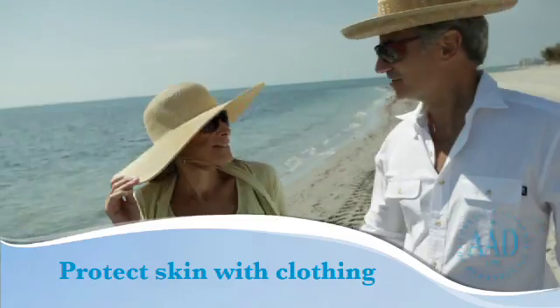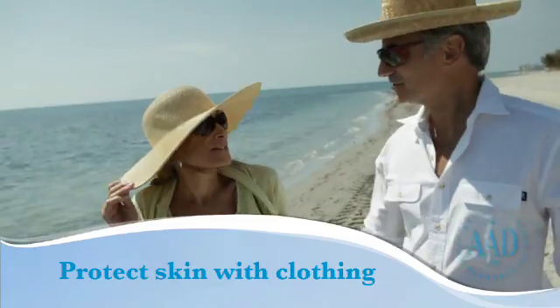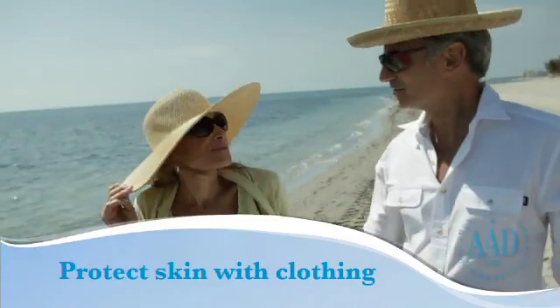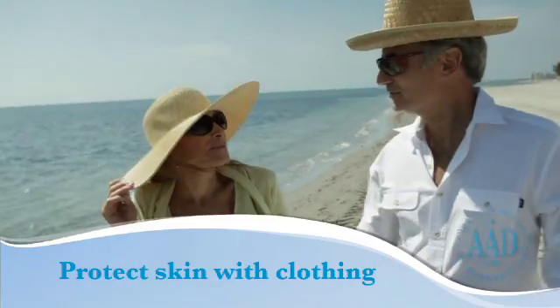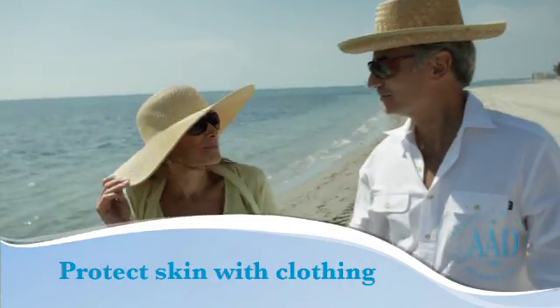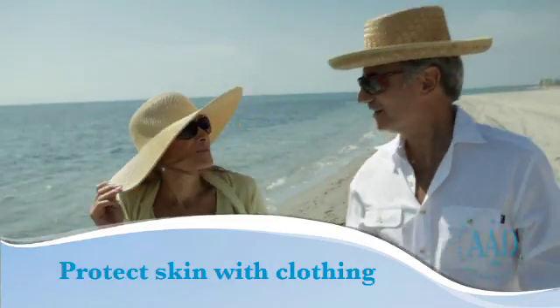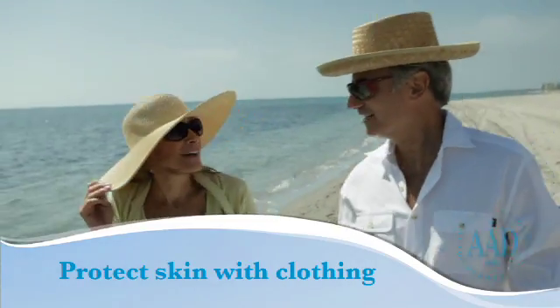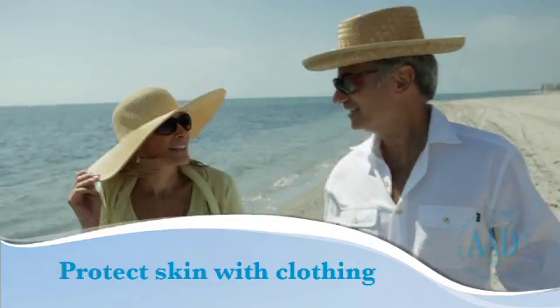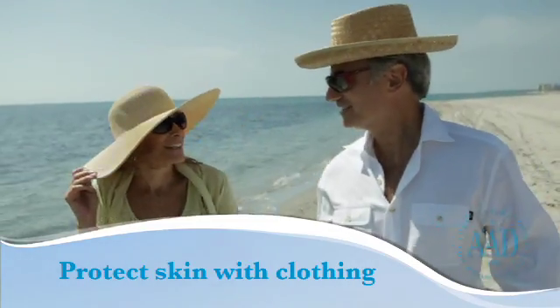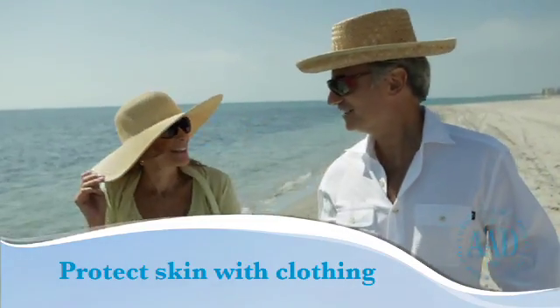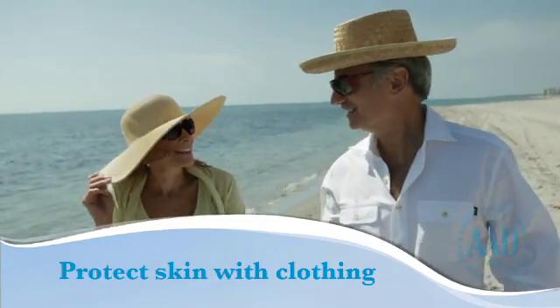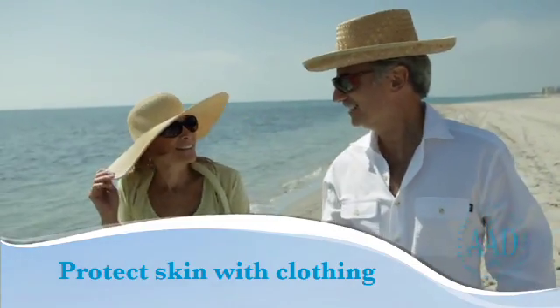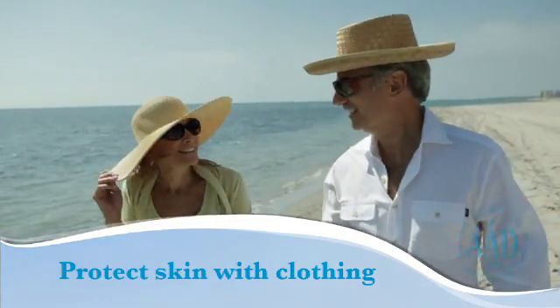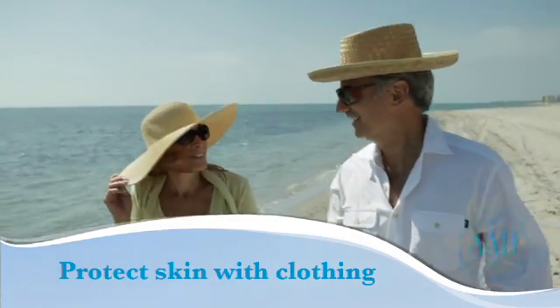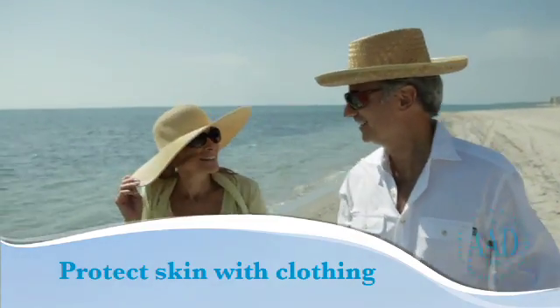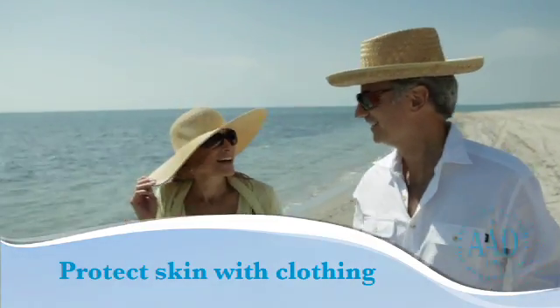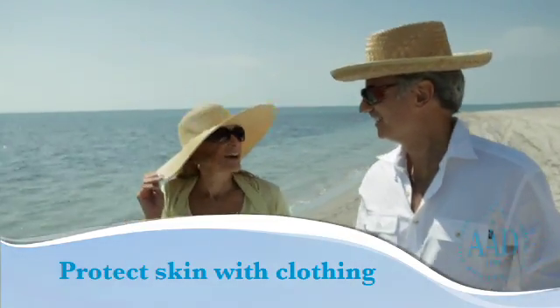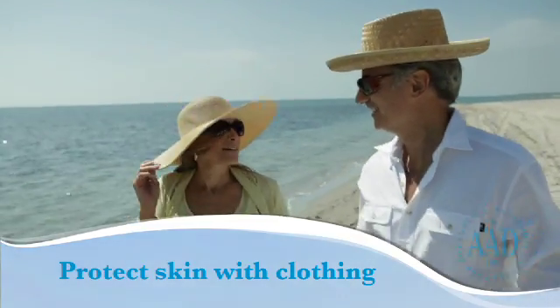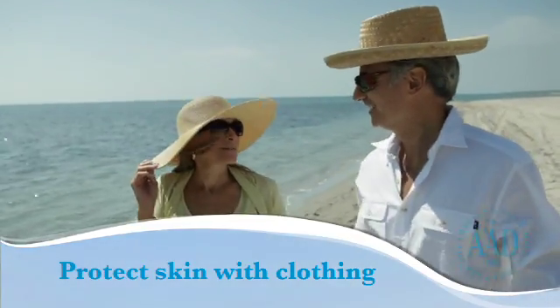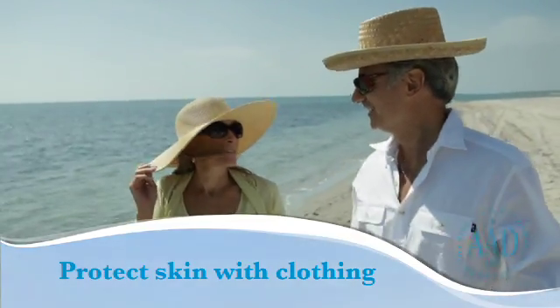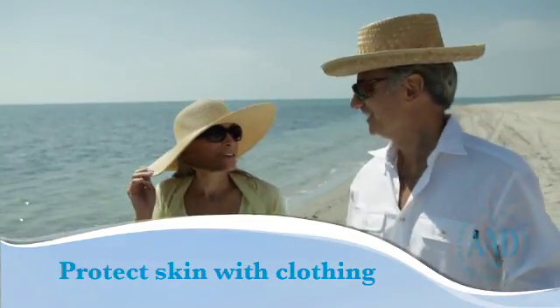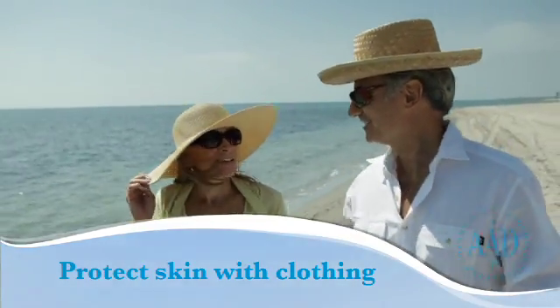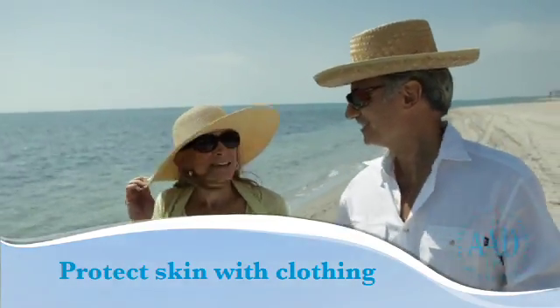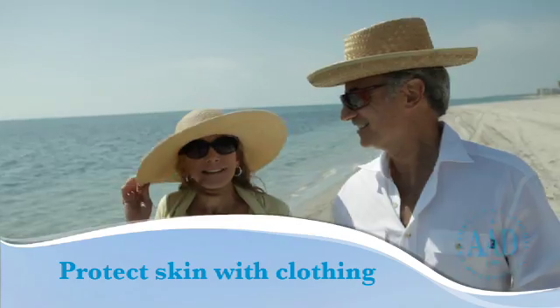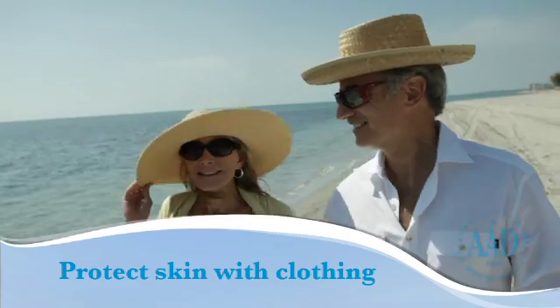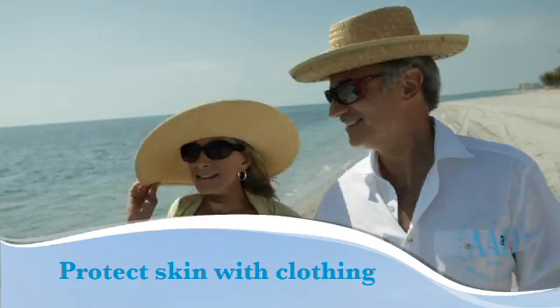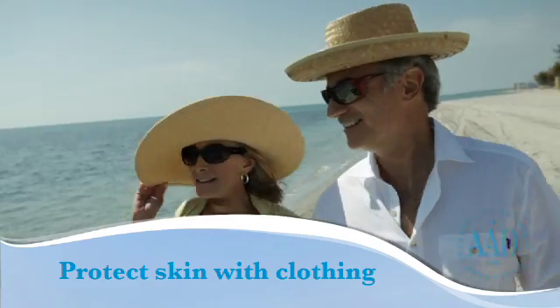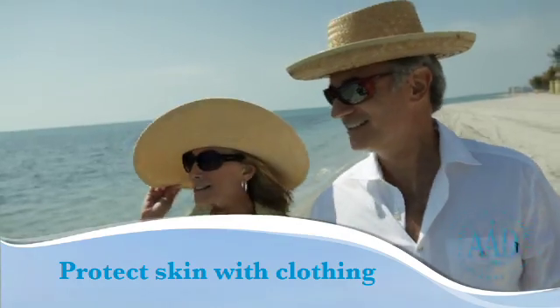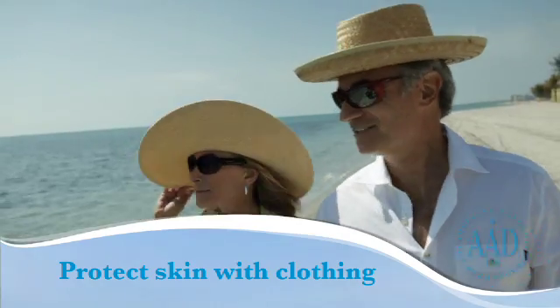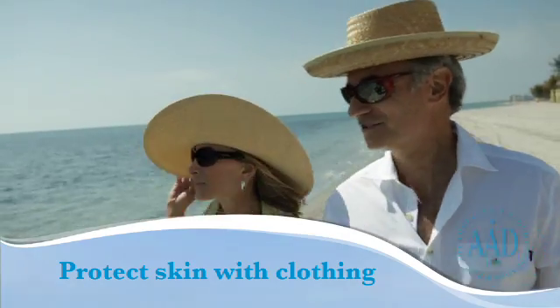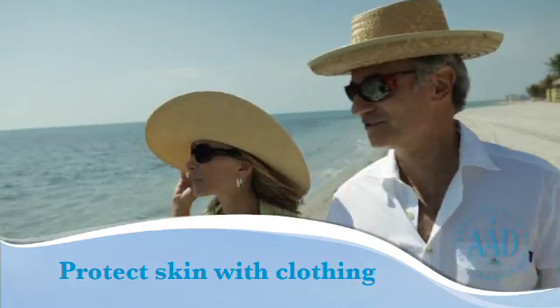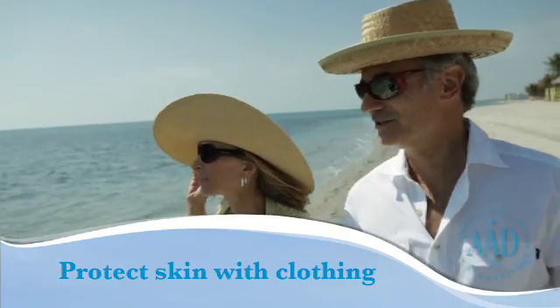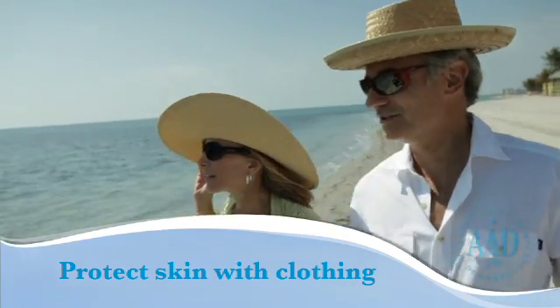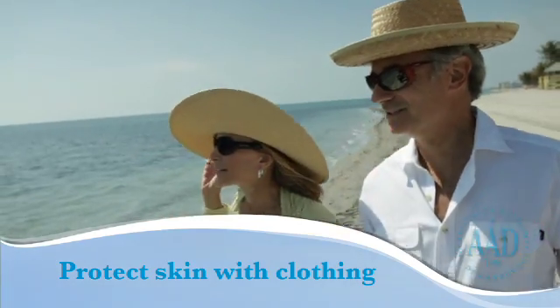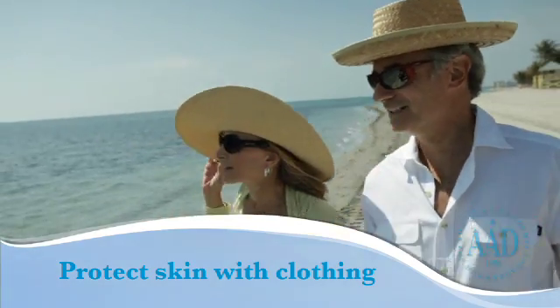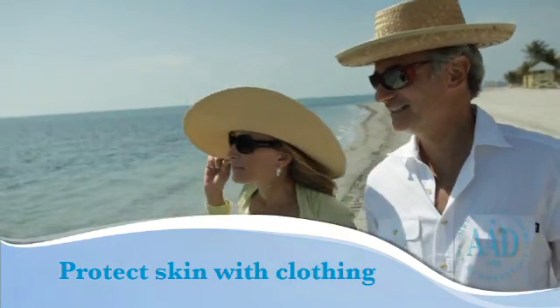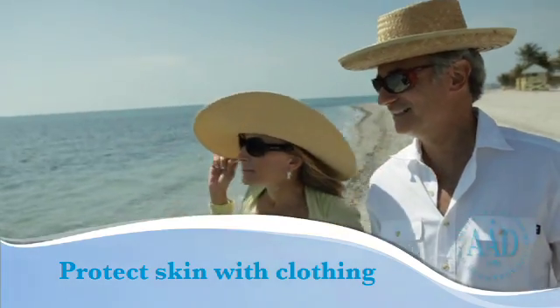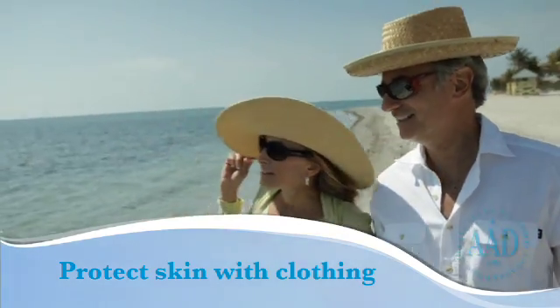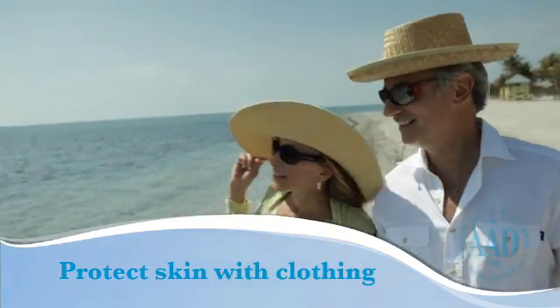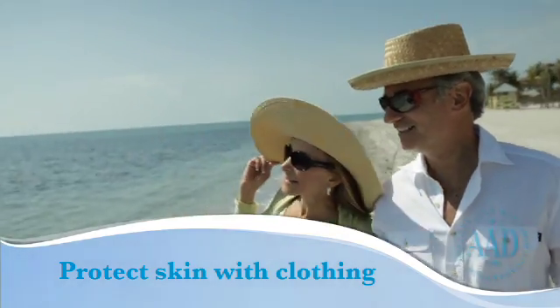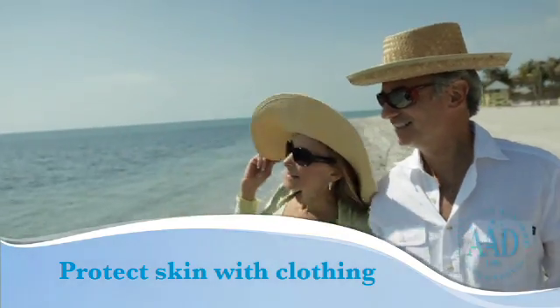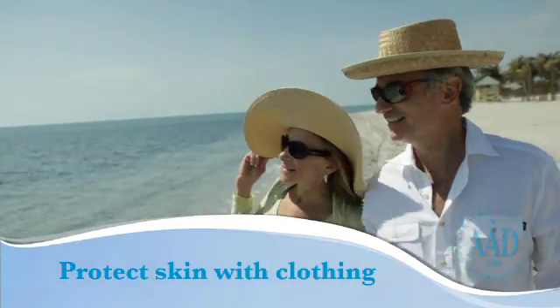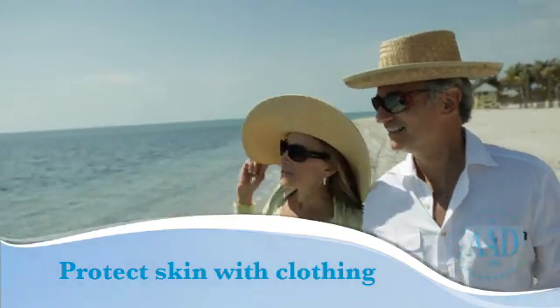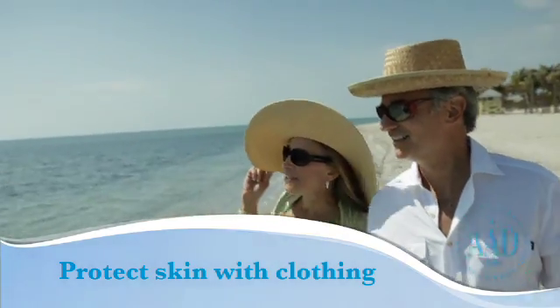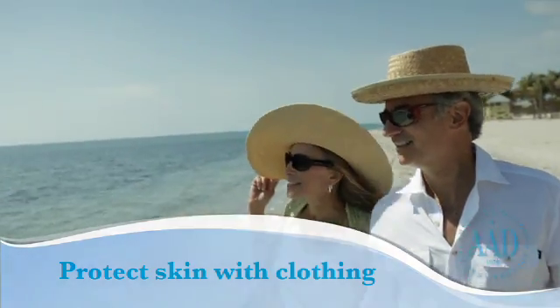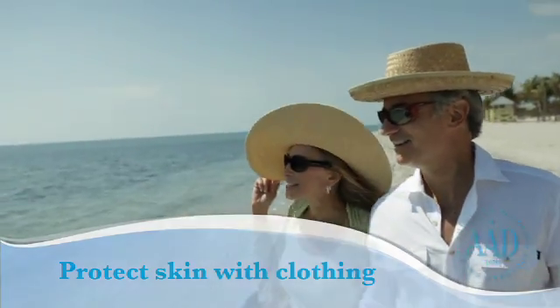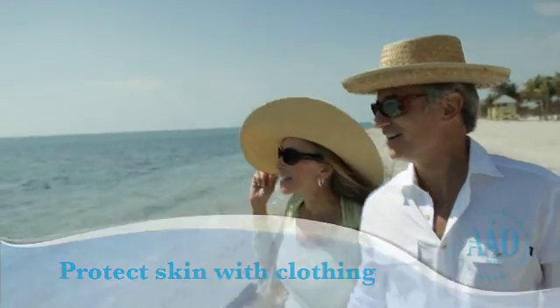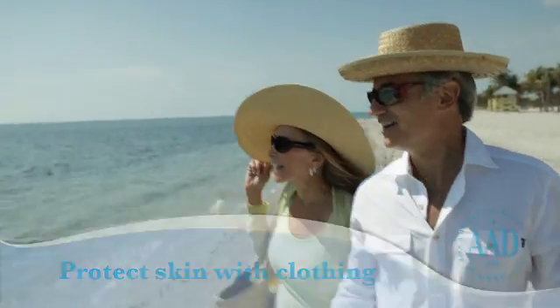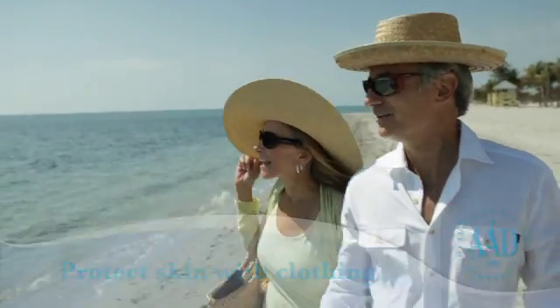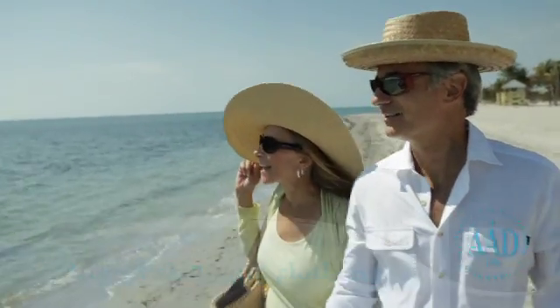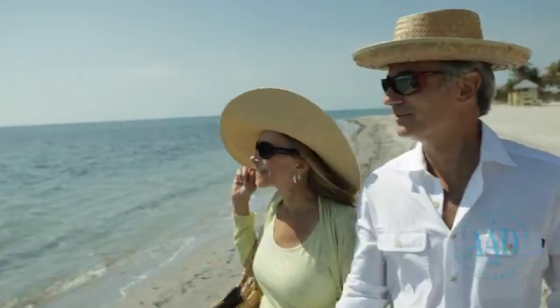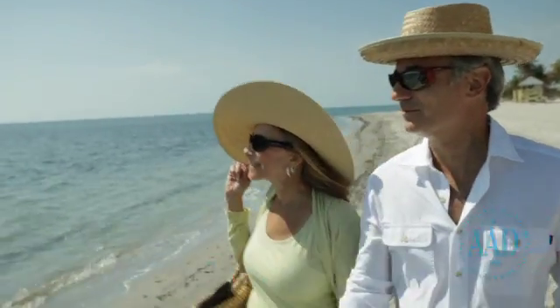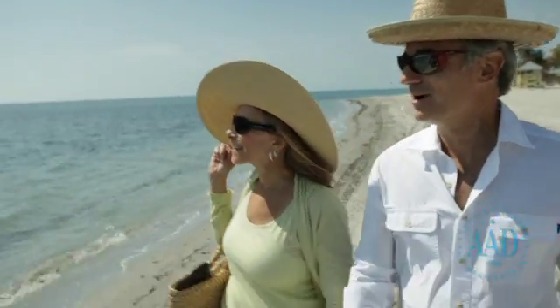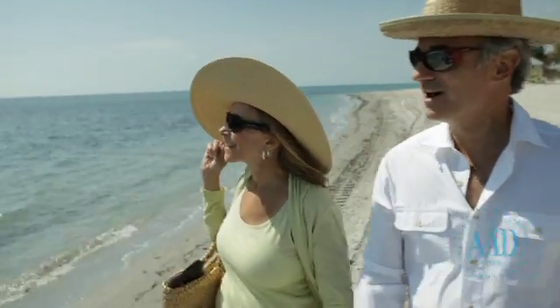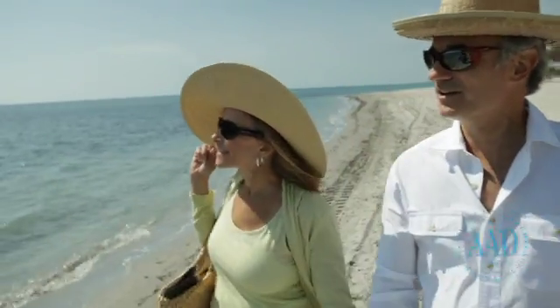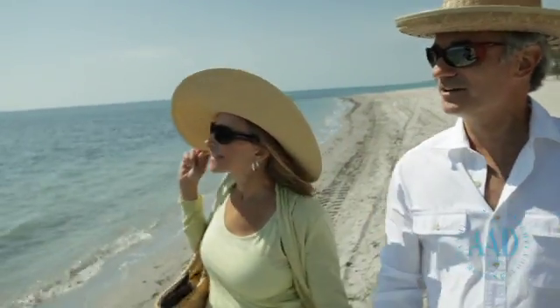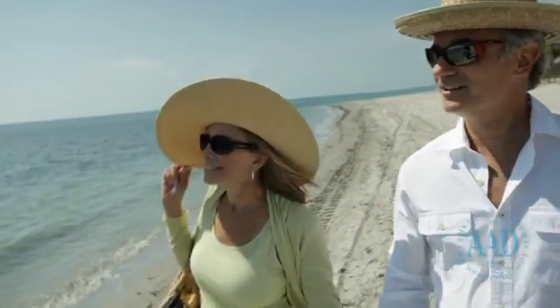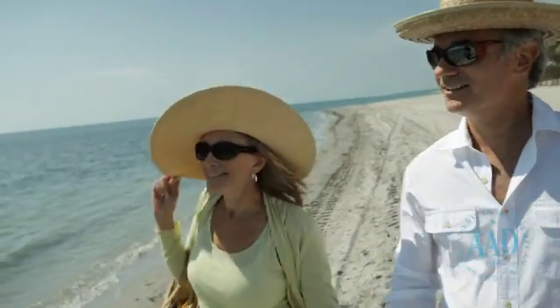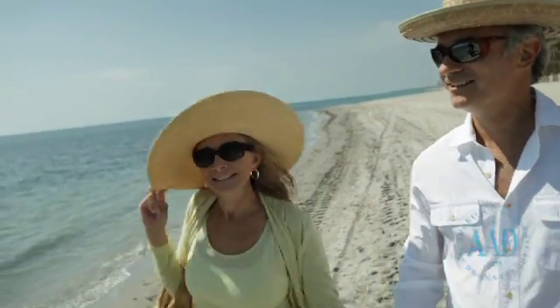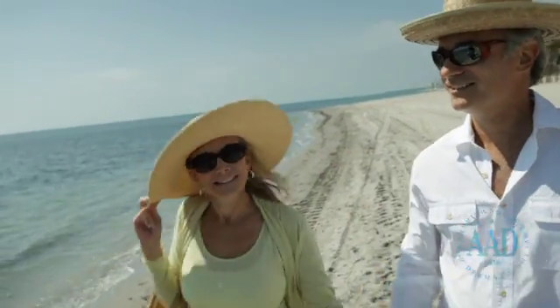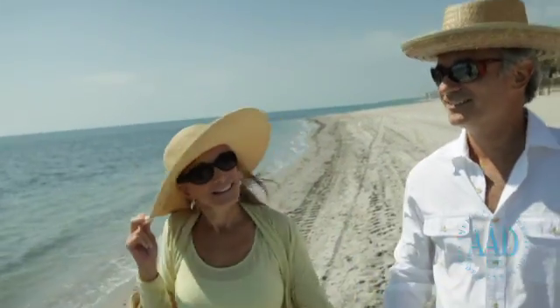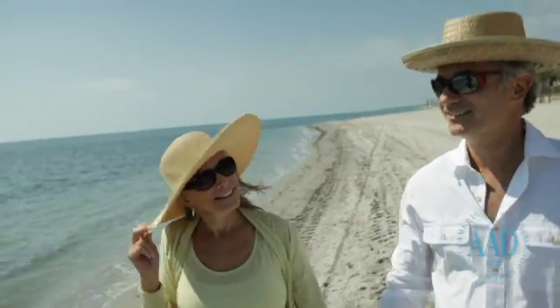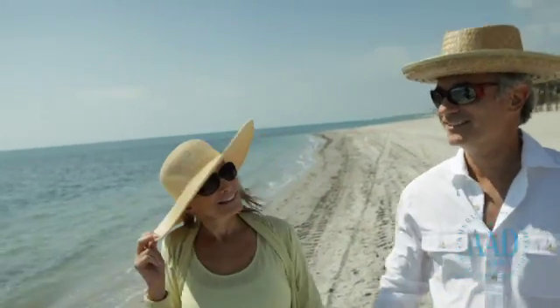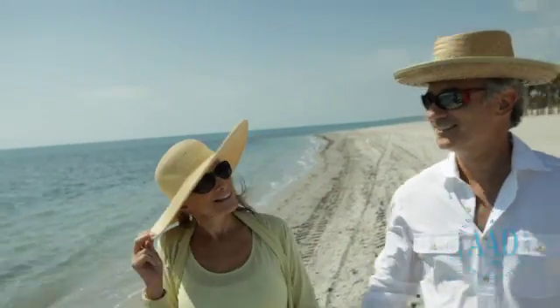Protect your skin with clothing. When going outside, wear a long-sleeved shirt, pants, a wide-brimmed hat, and sunglasses.